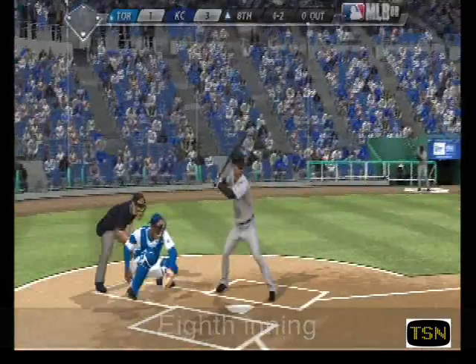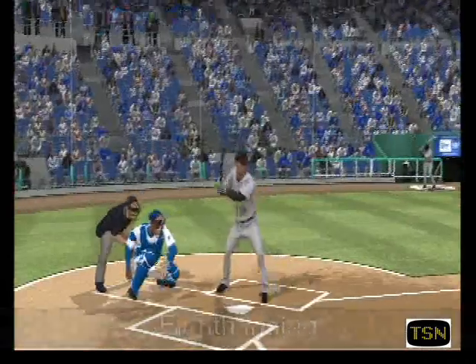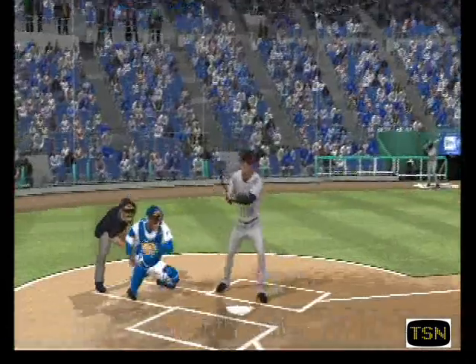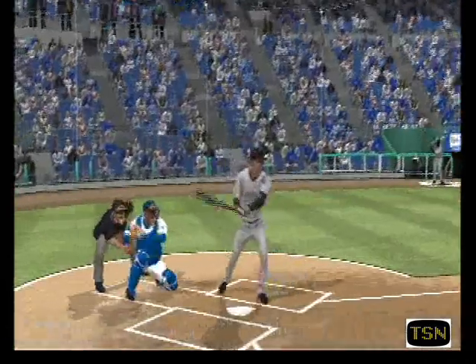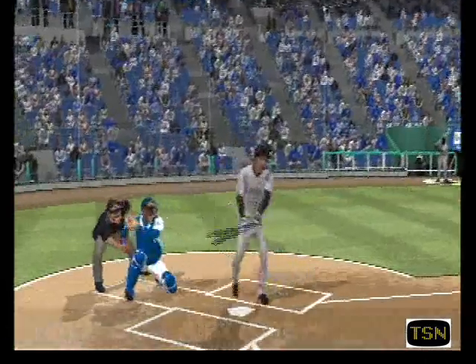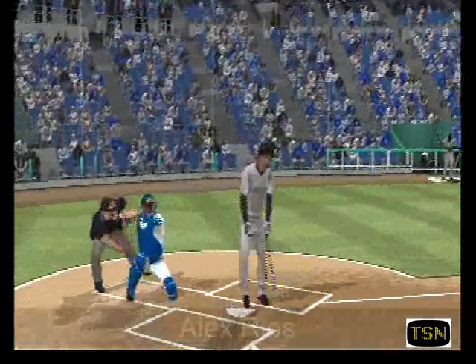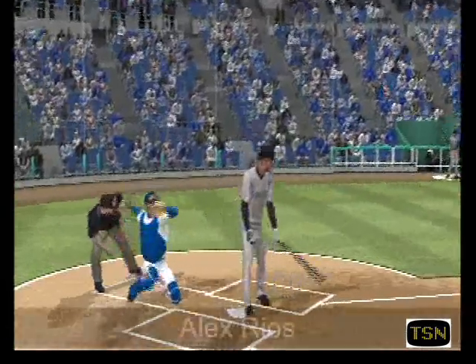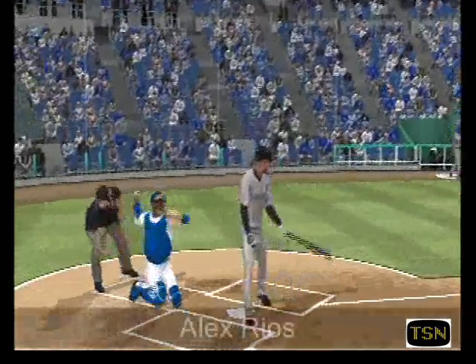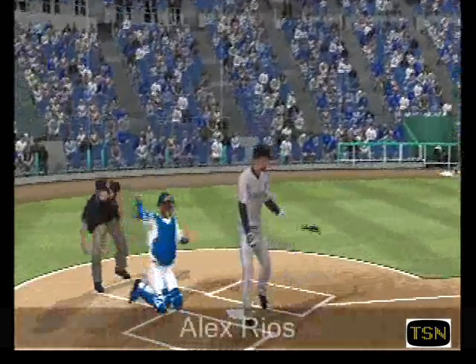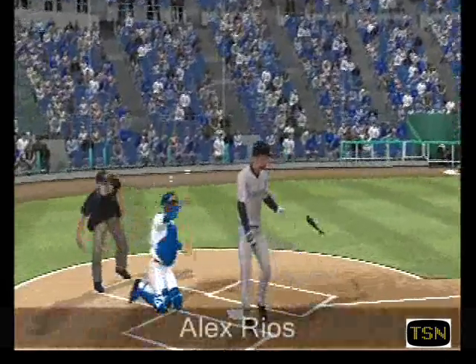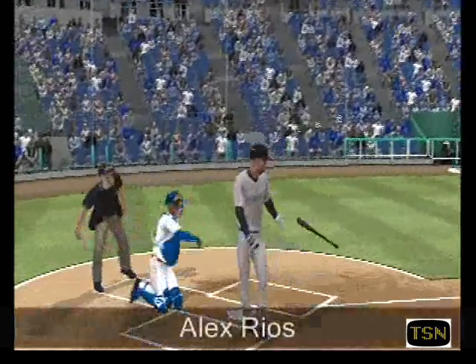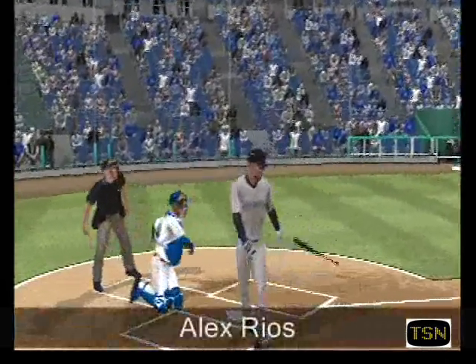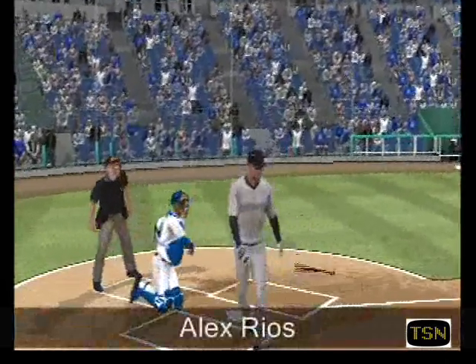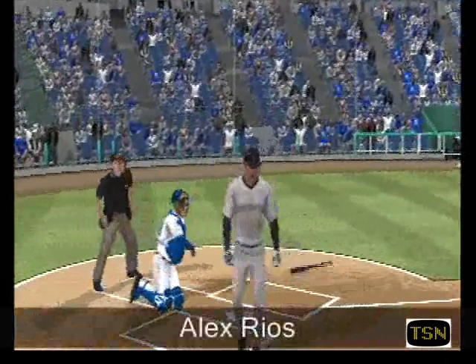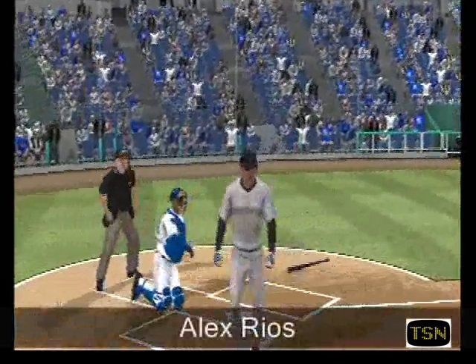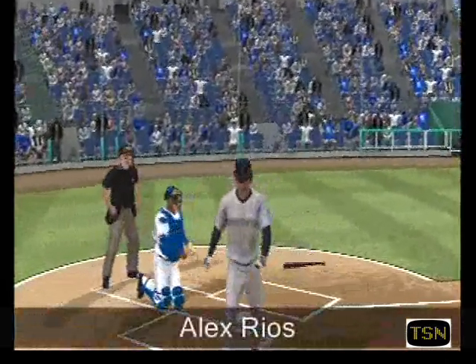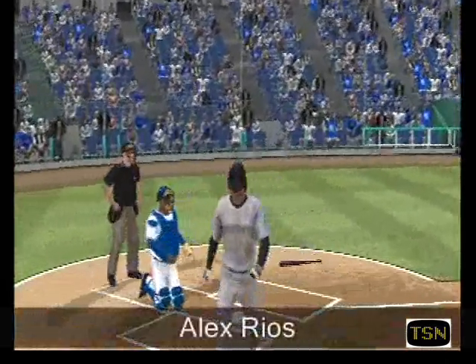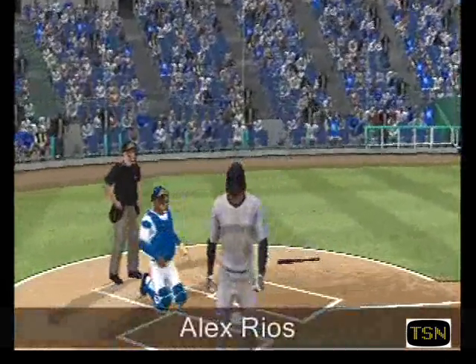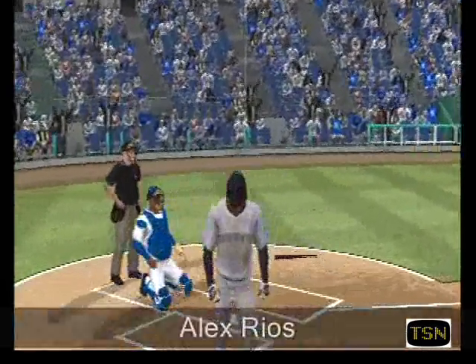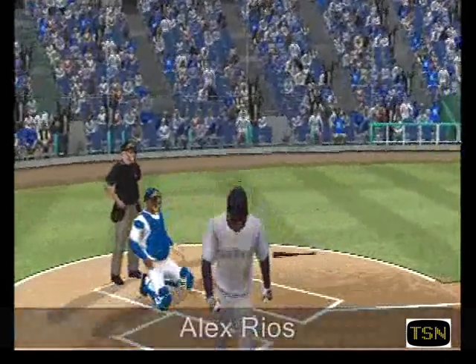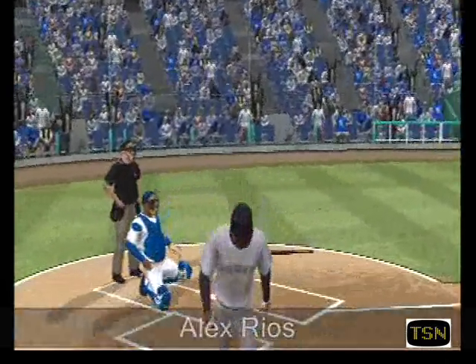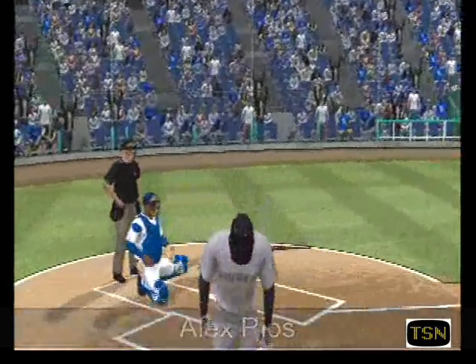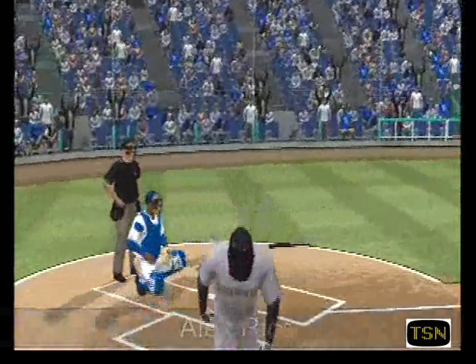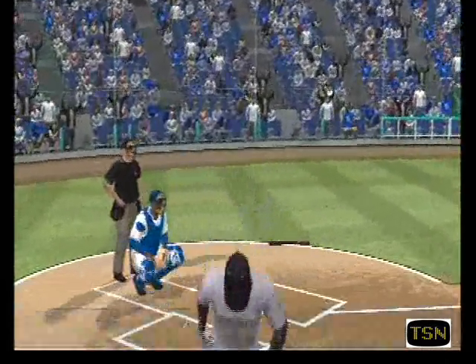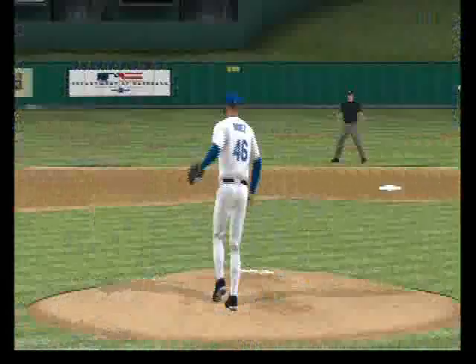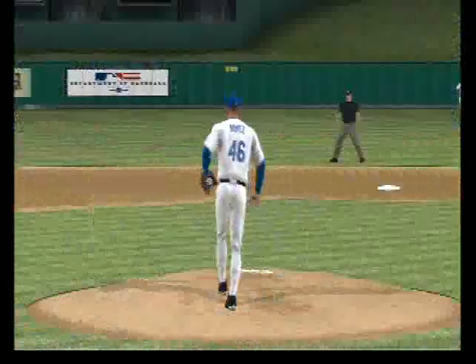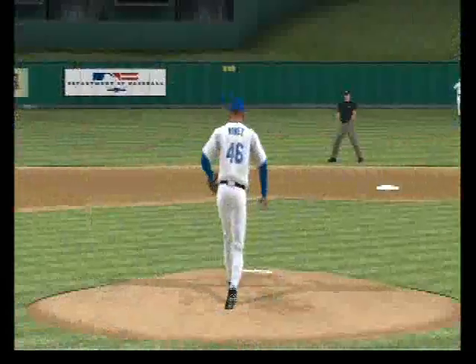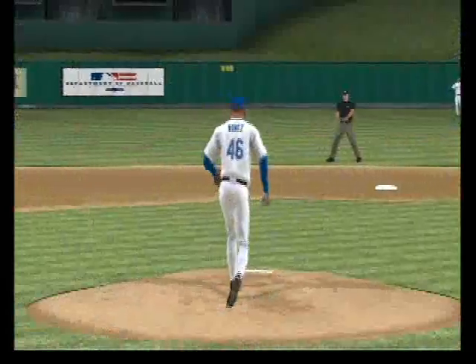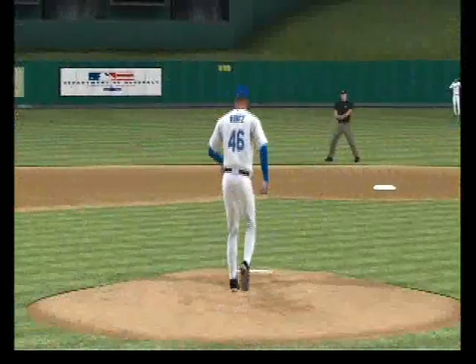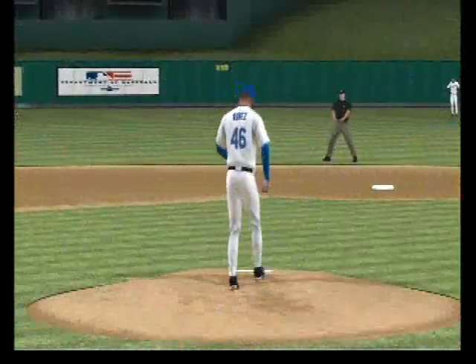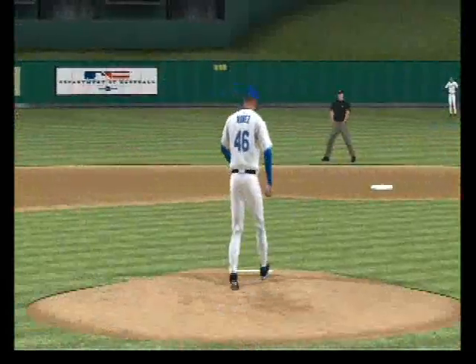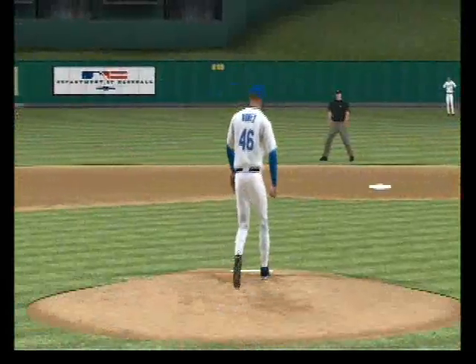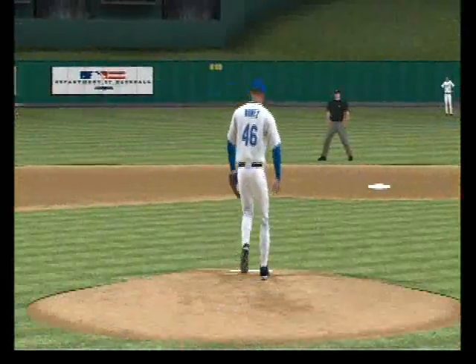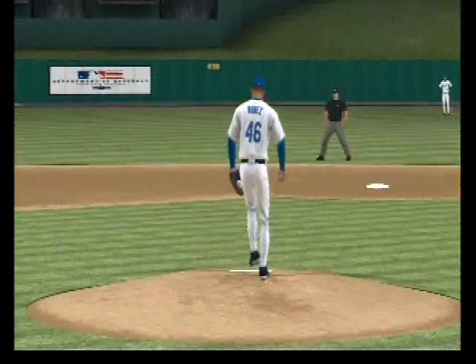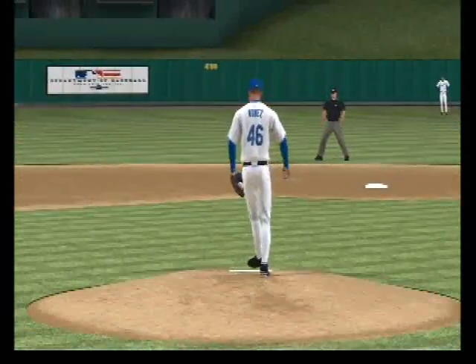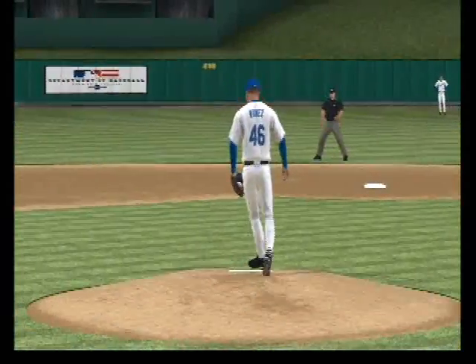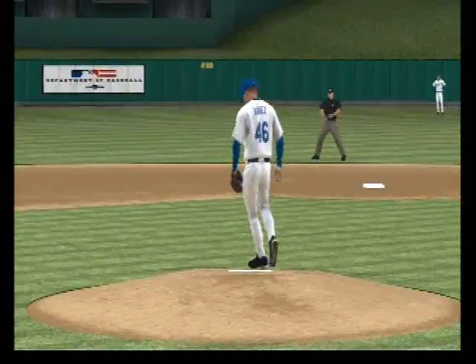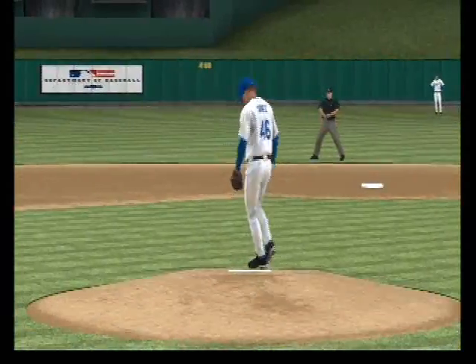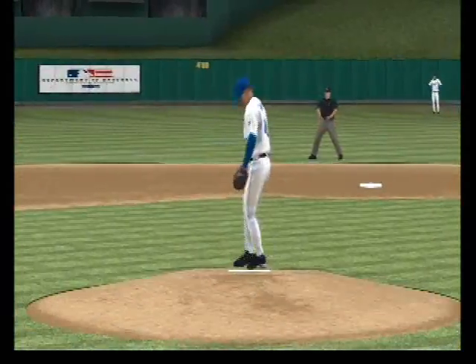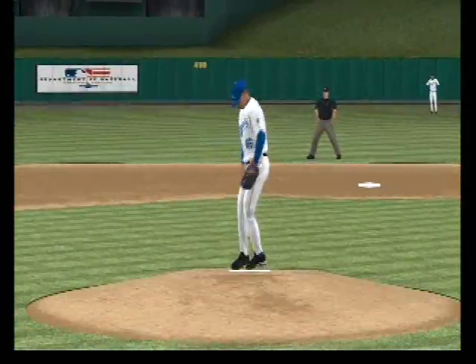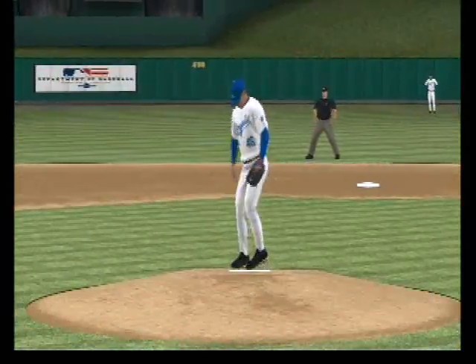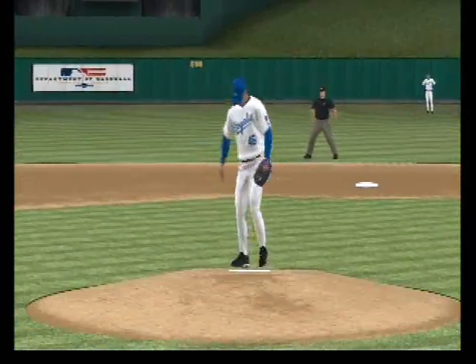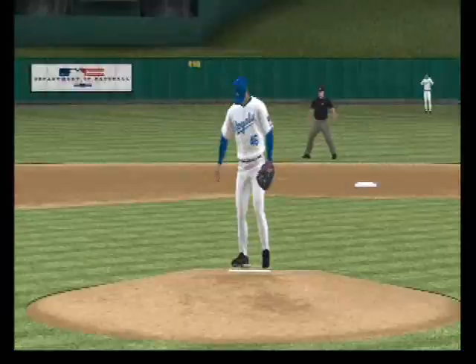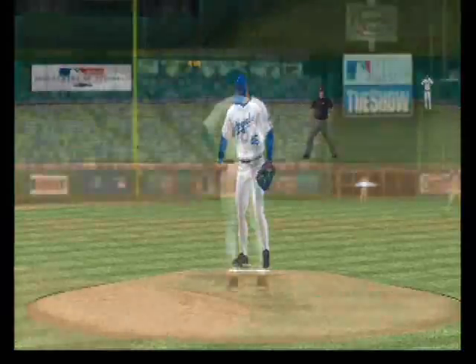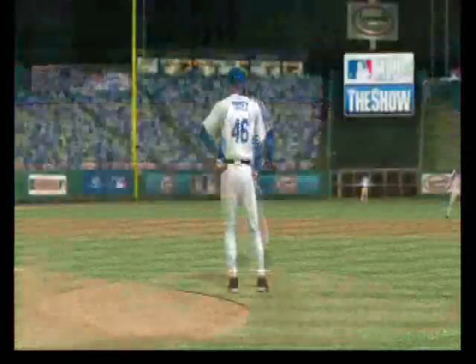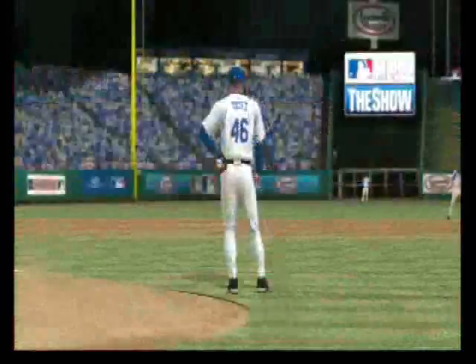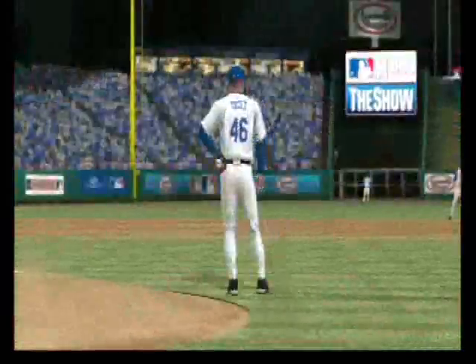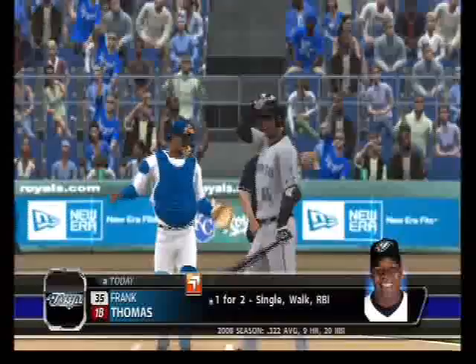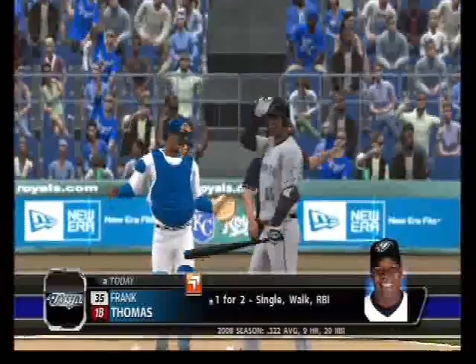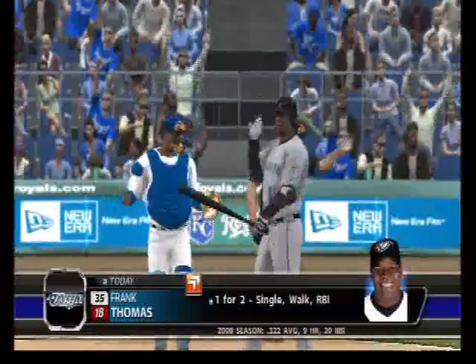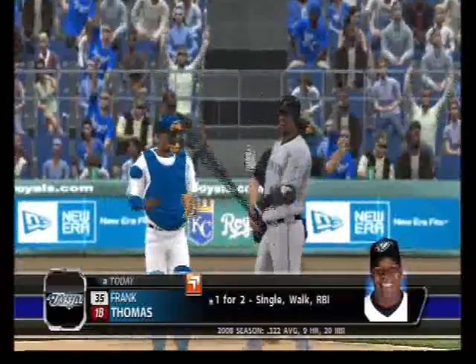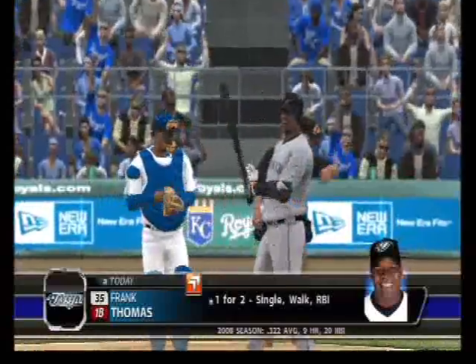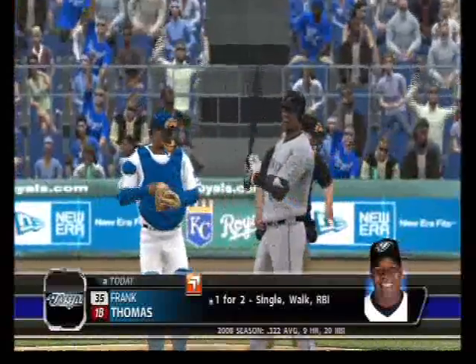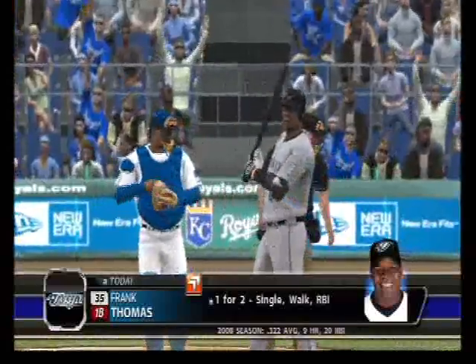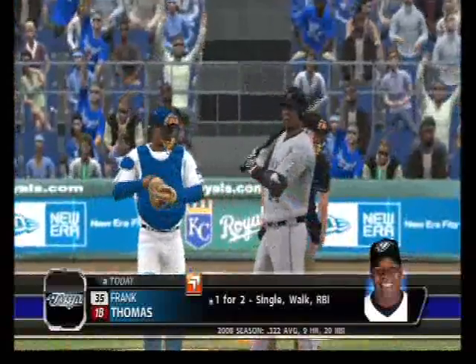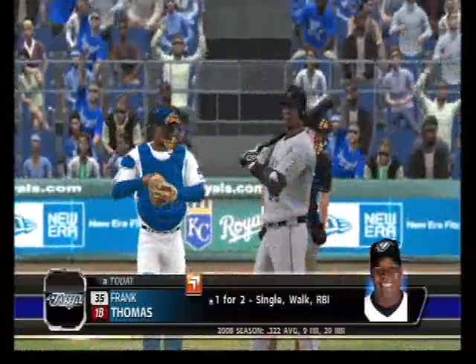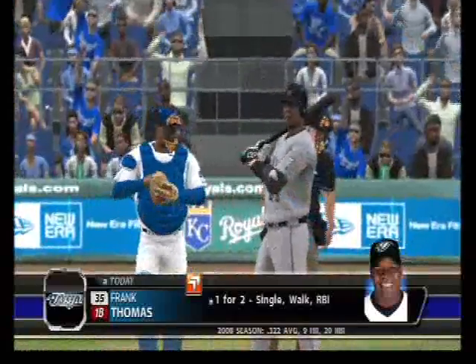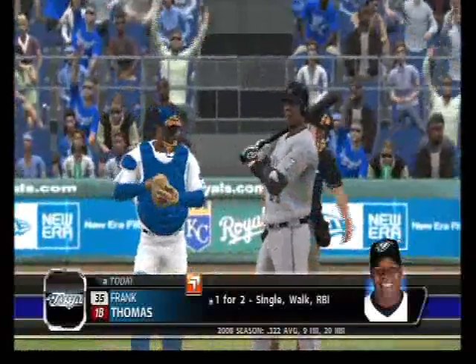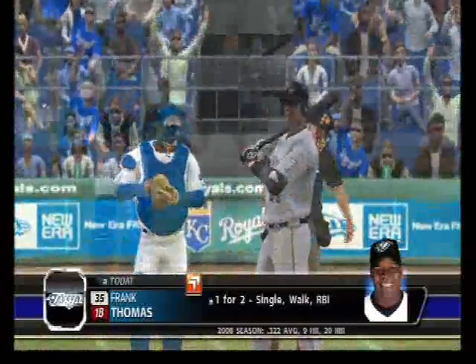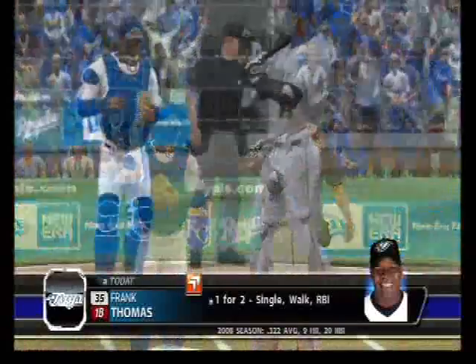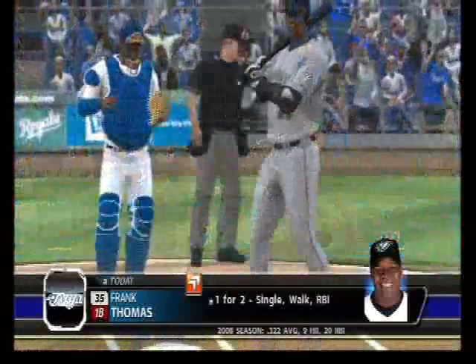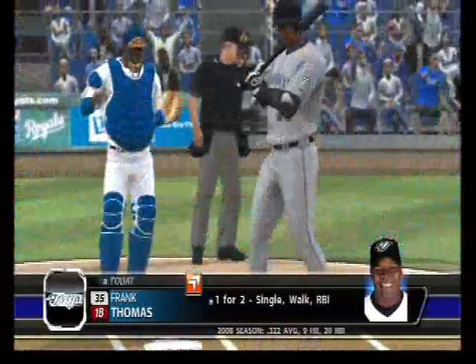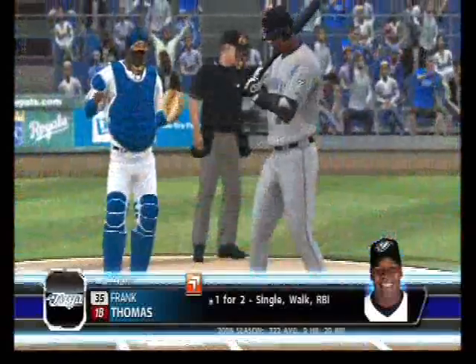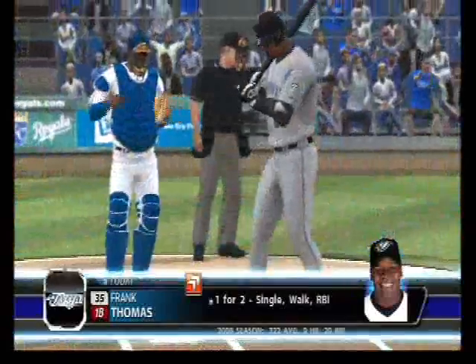And he misses ball four. So he comes out of the bullpen and immediately walks the first man. We're in the eighth from Kauffman Stadium.